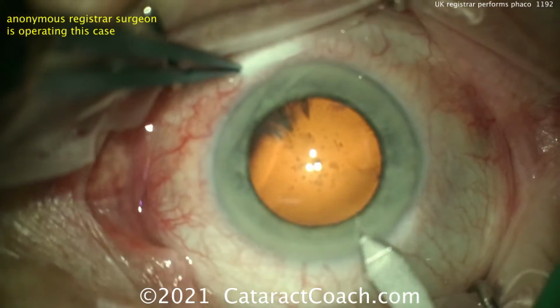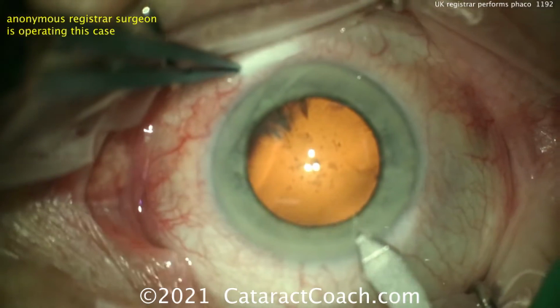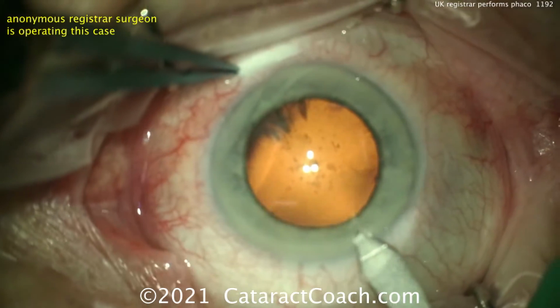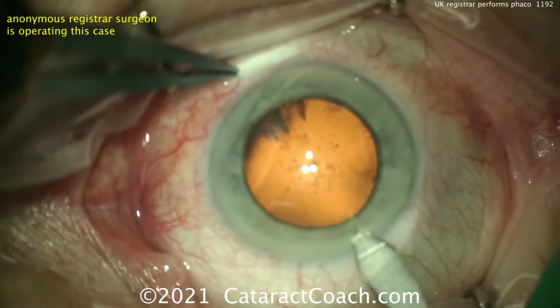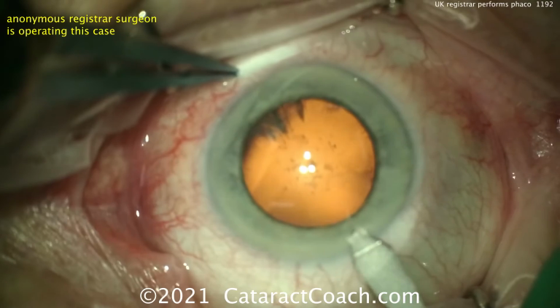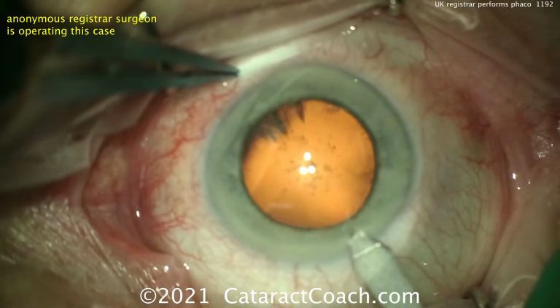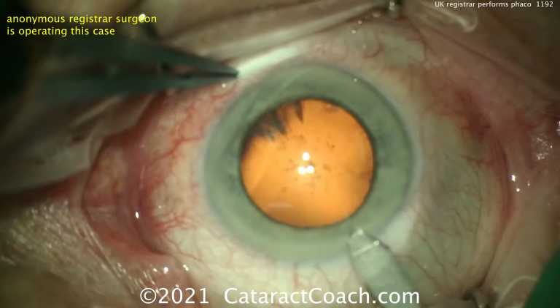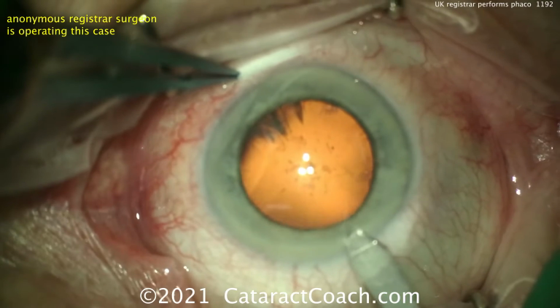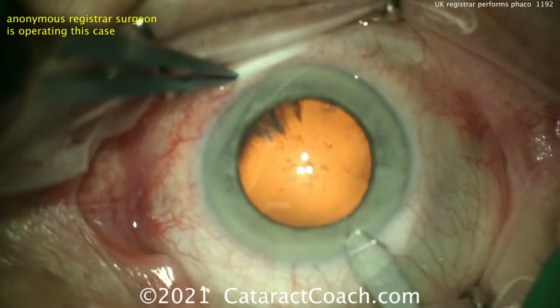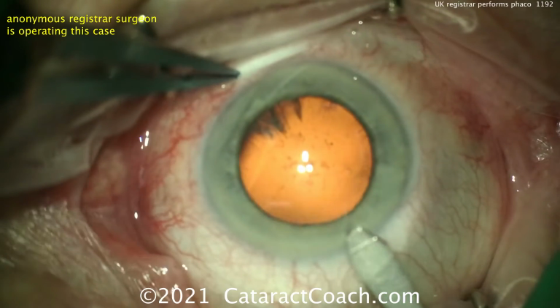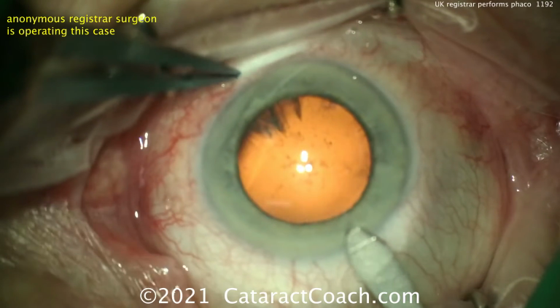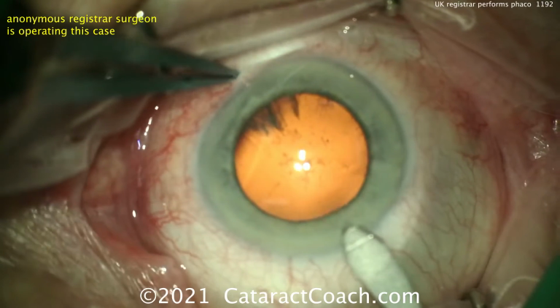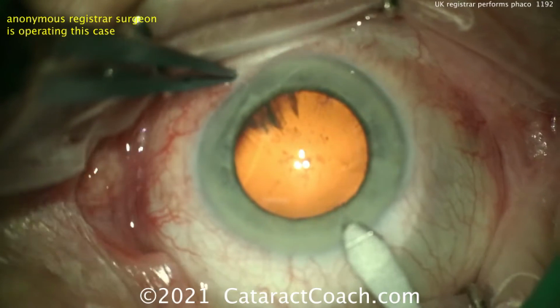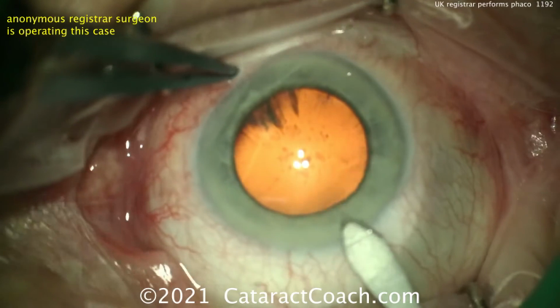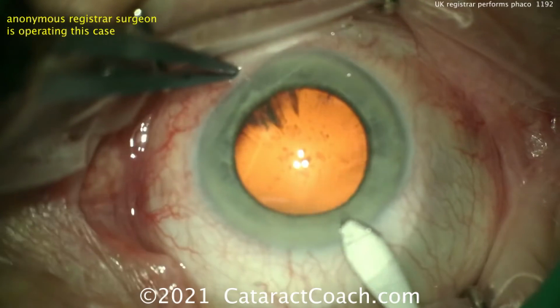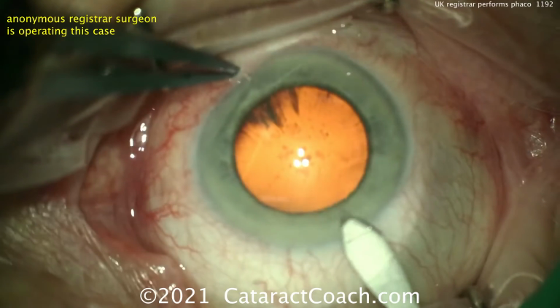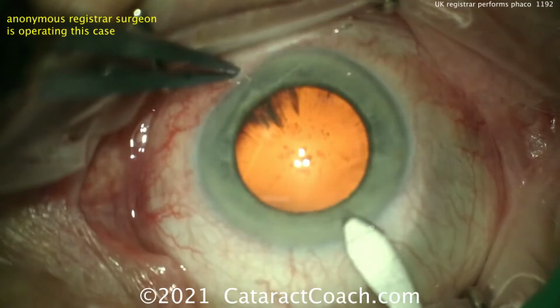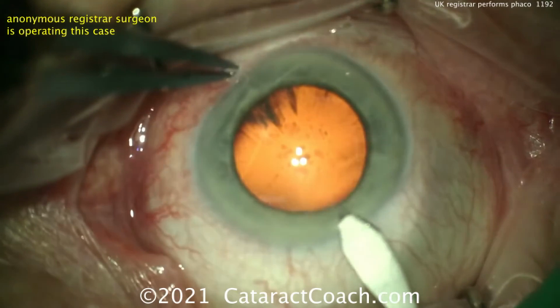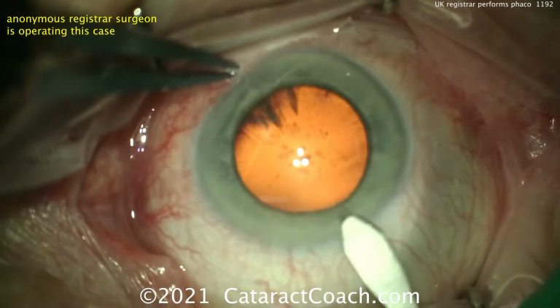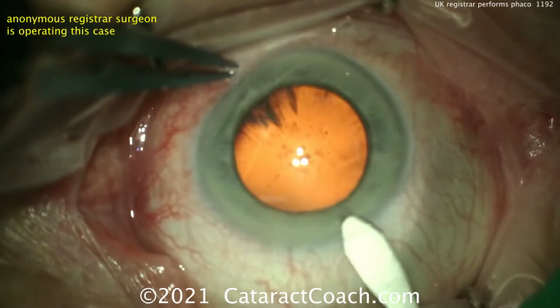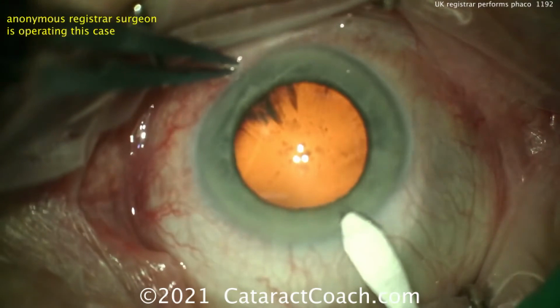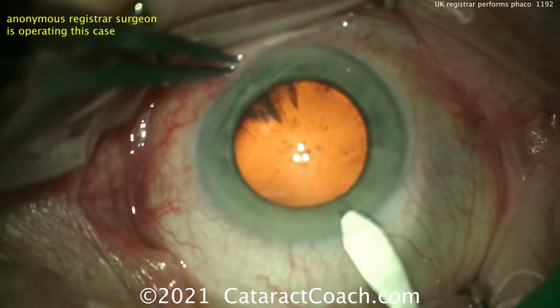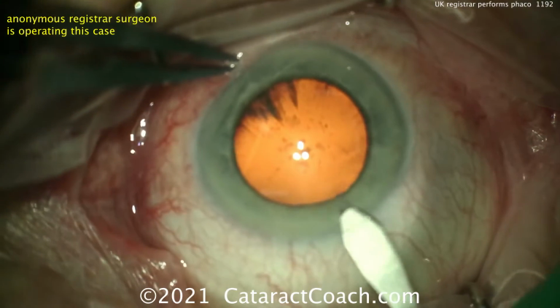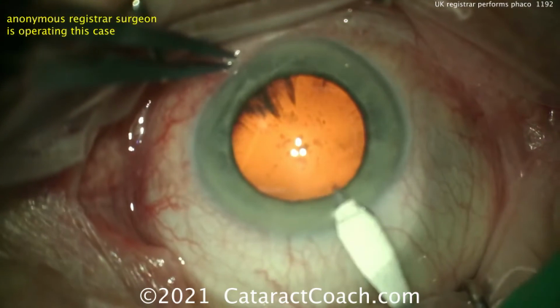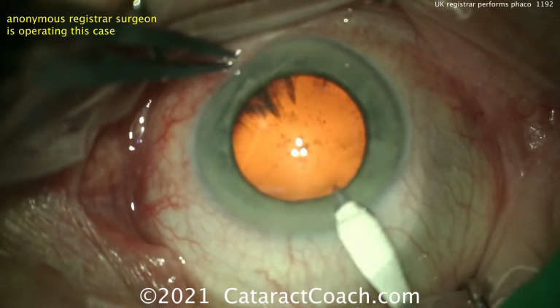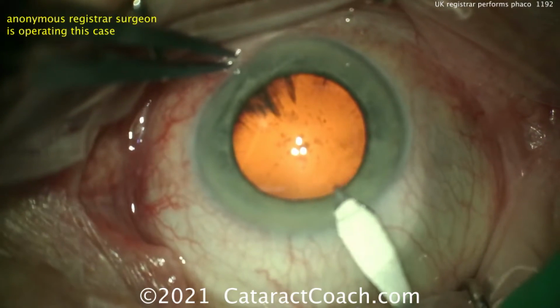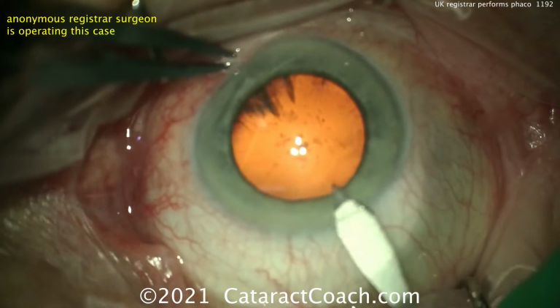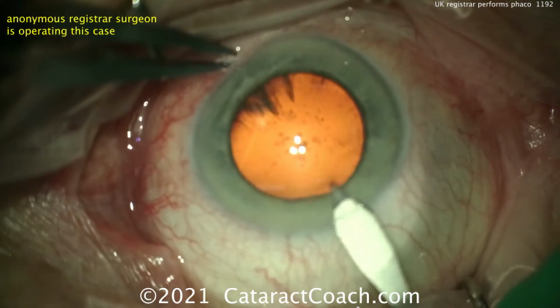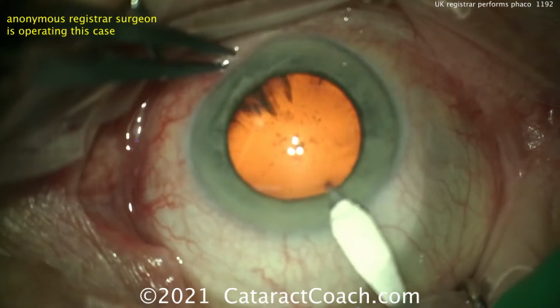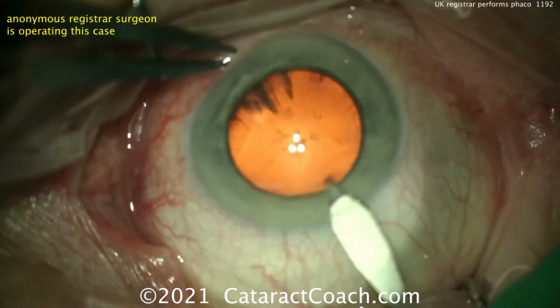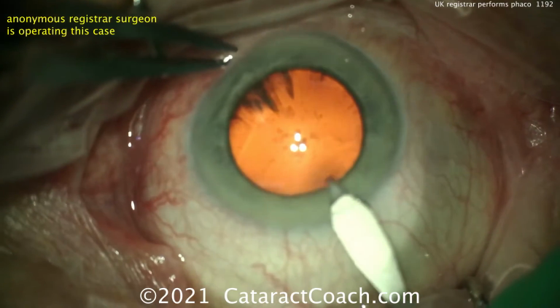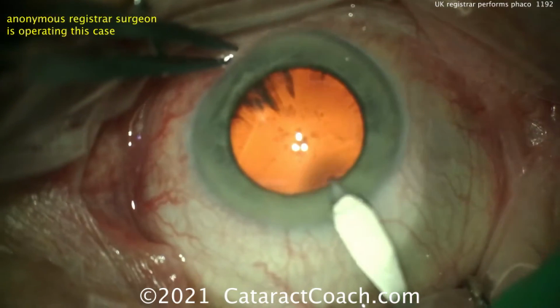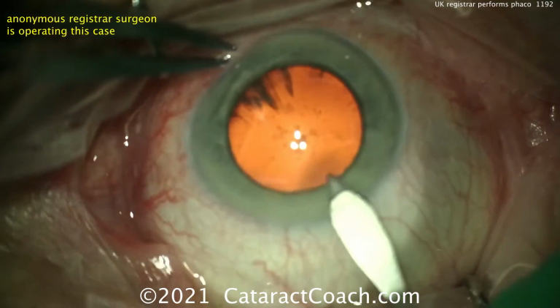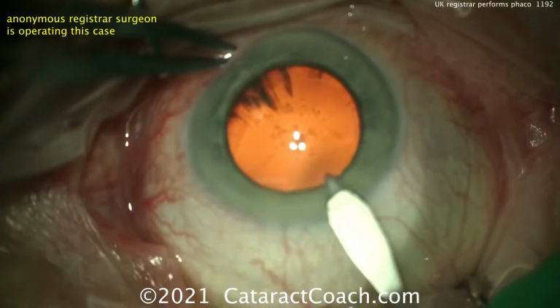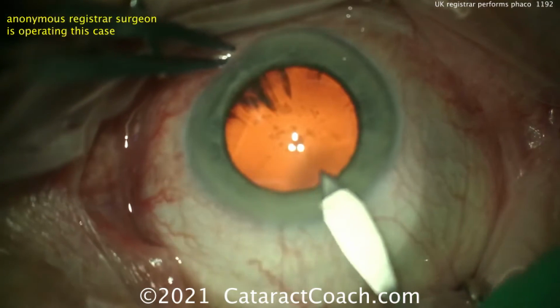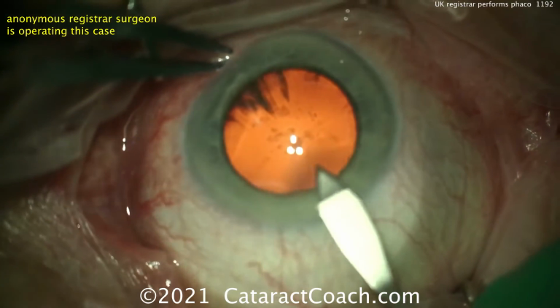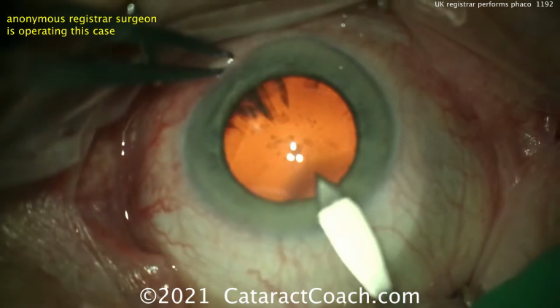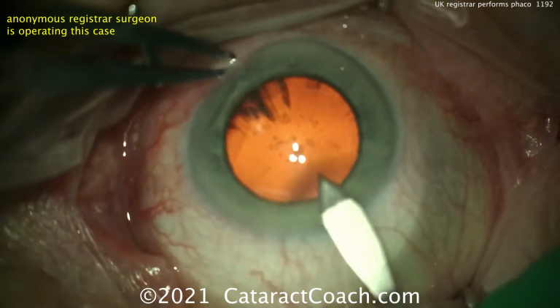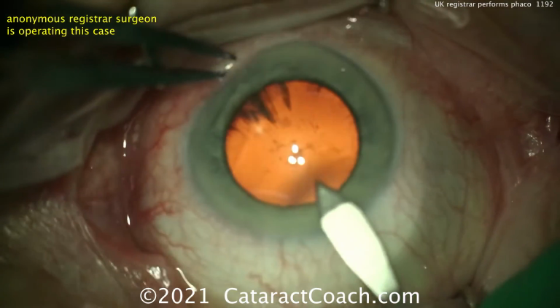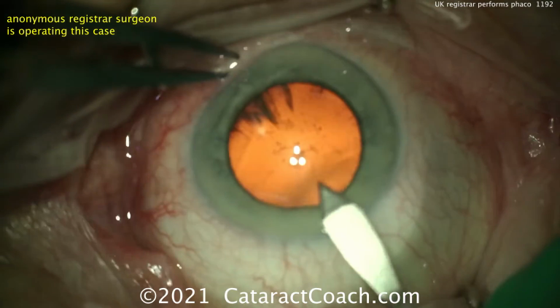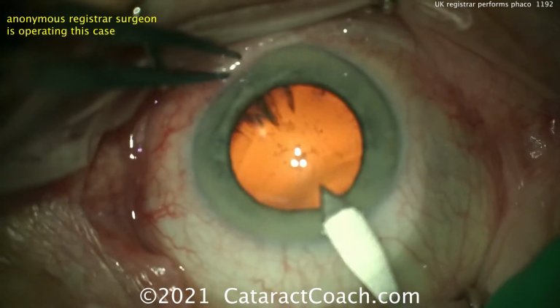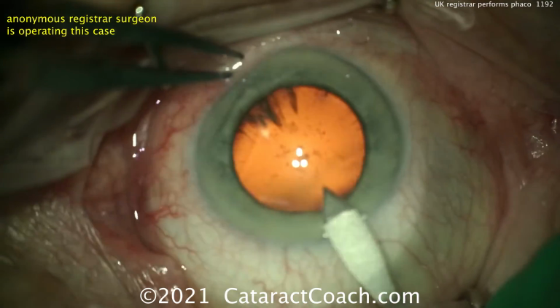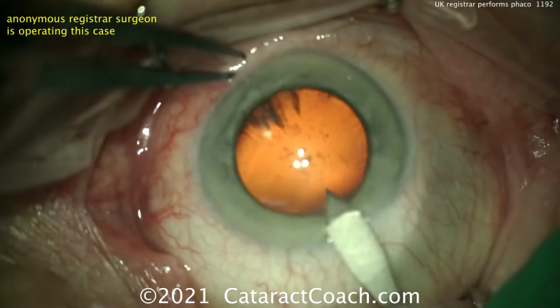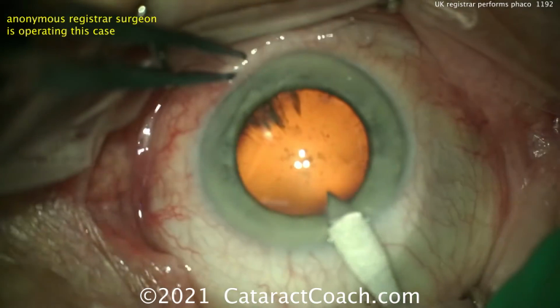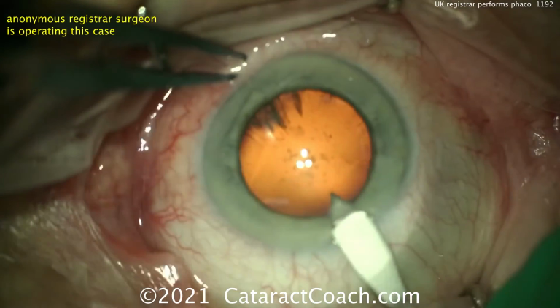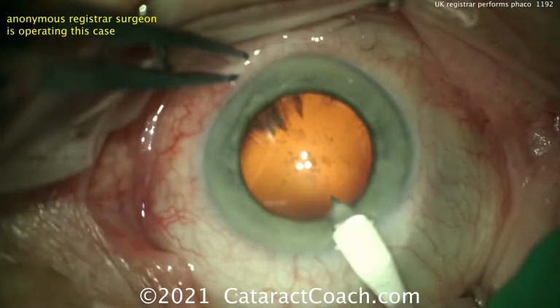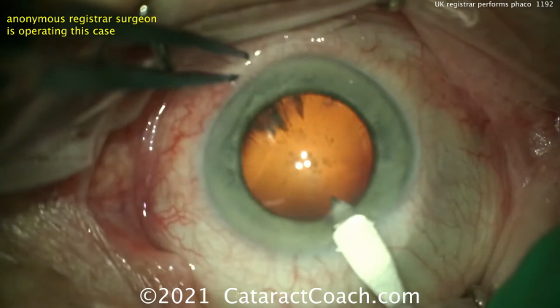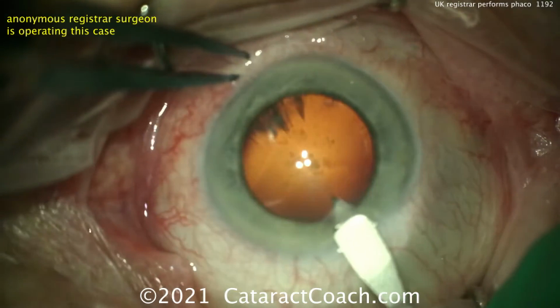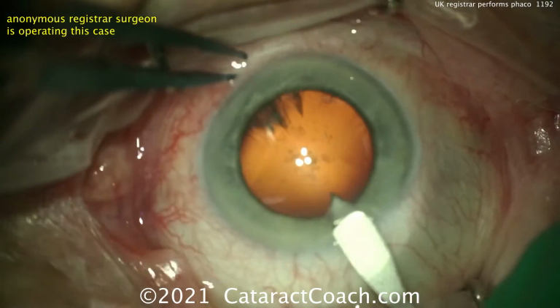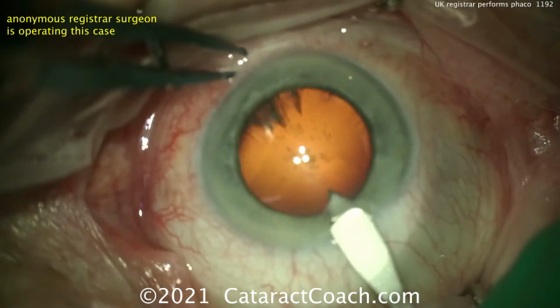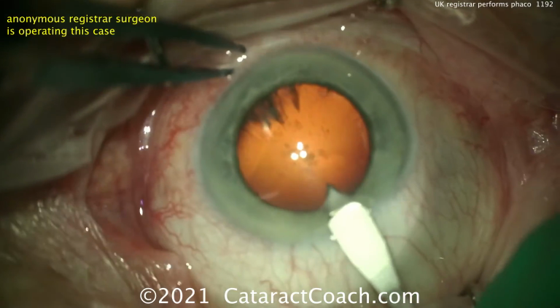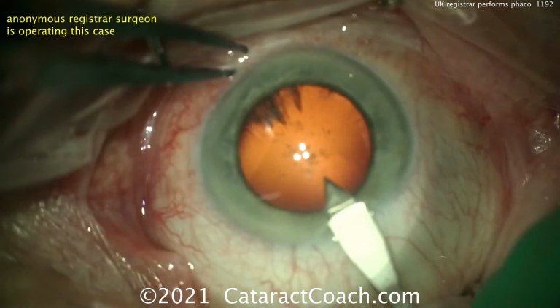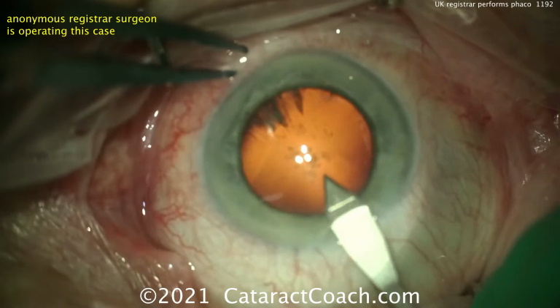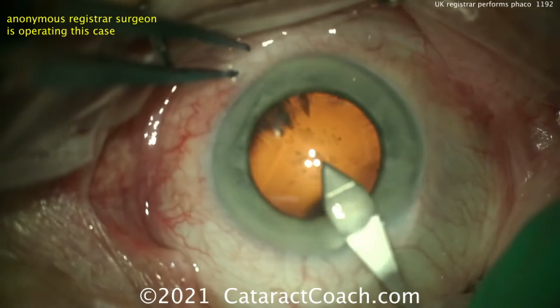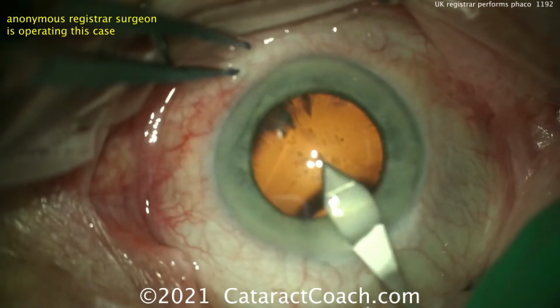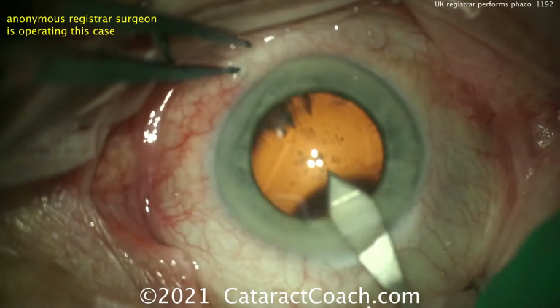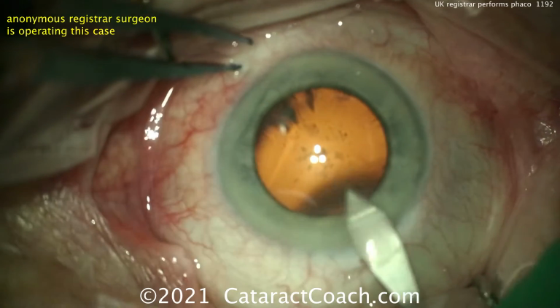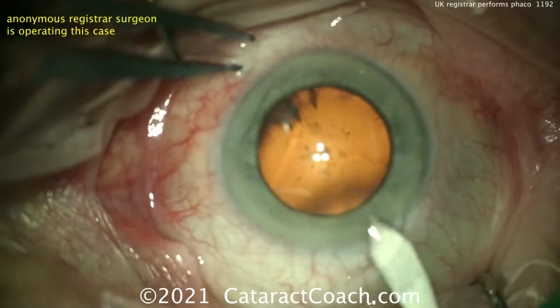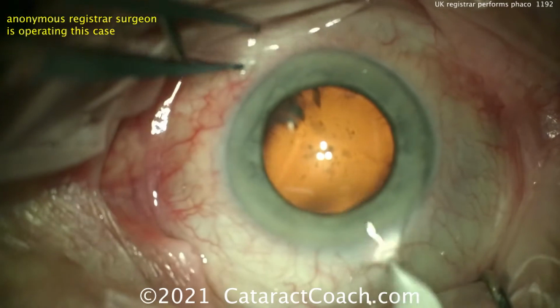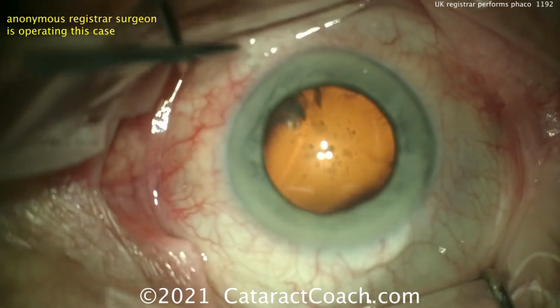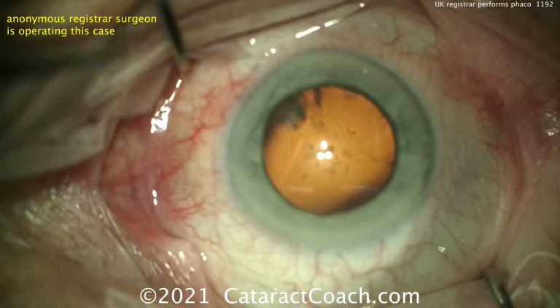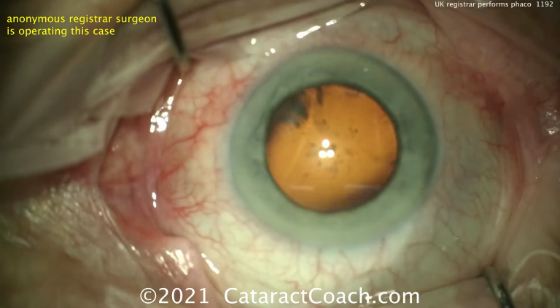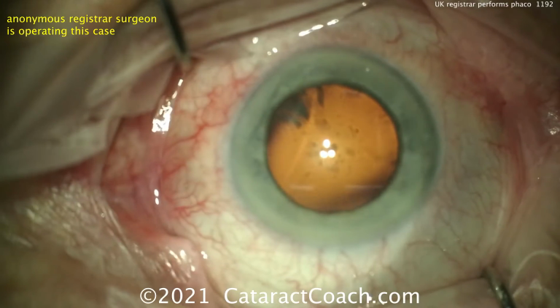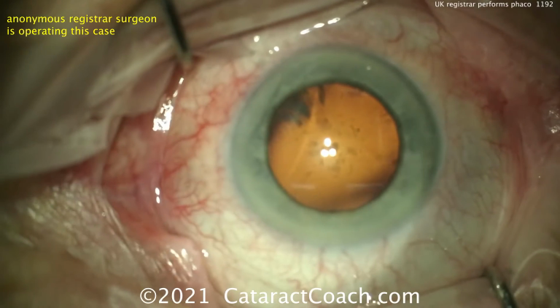Here's the main incision being made. The video's a little bit out of focus because these young surgeons have such great accommodation. I'm jealous.